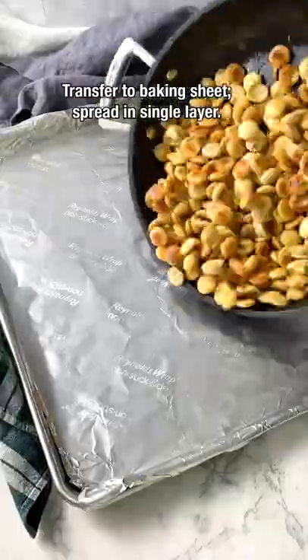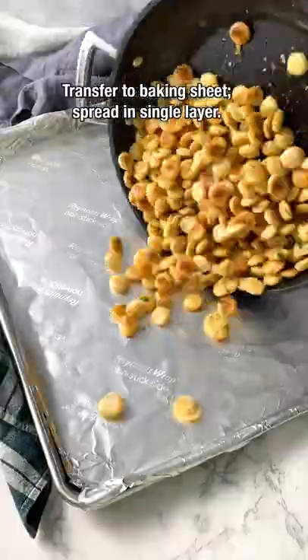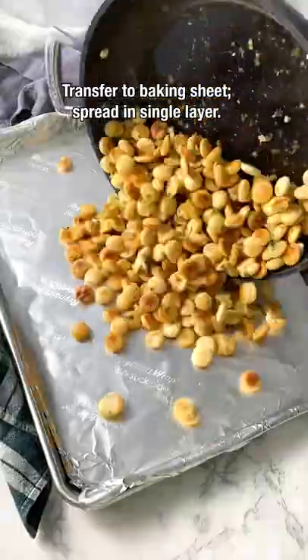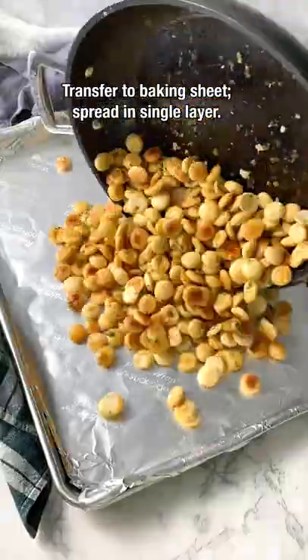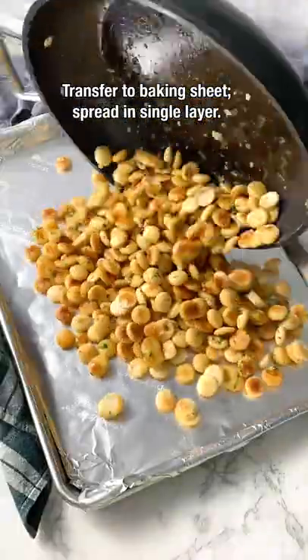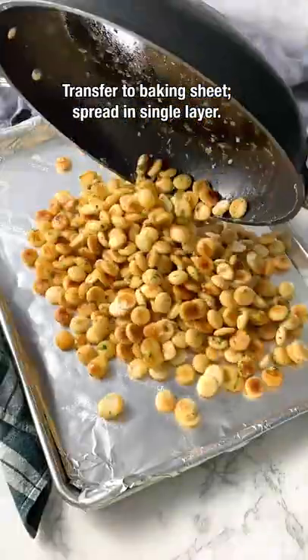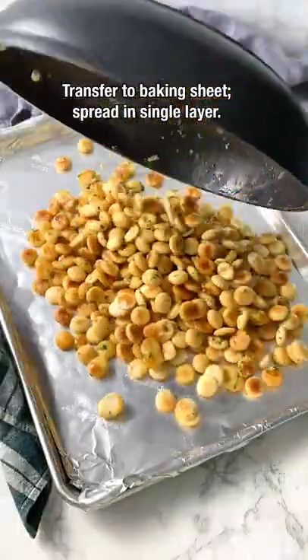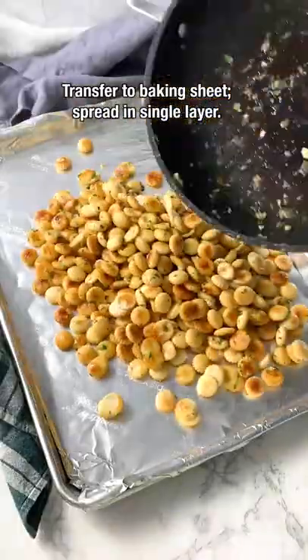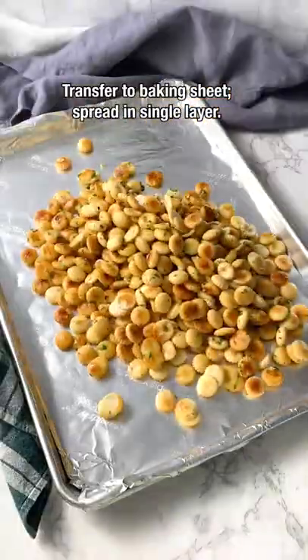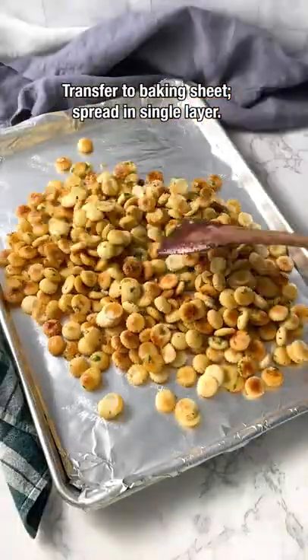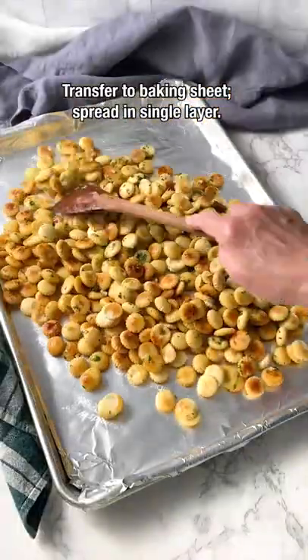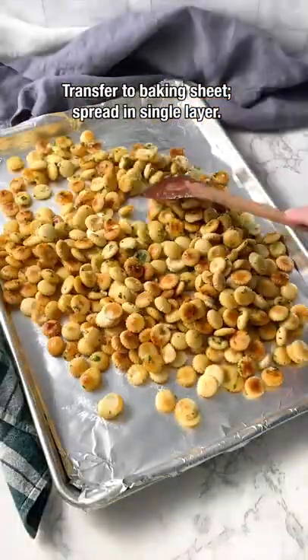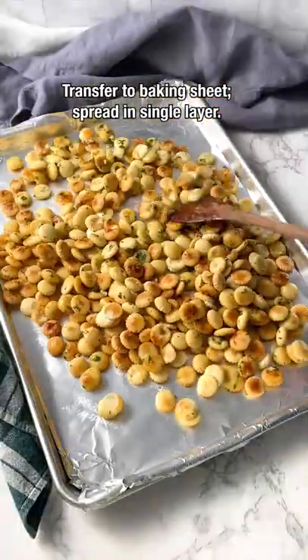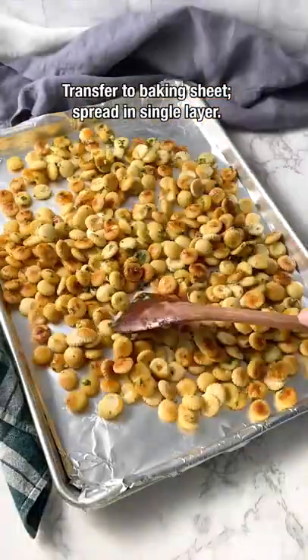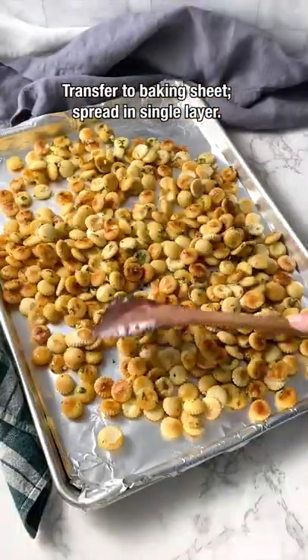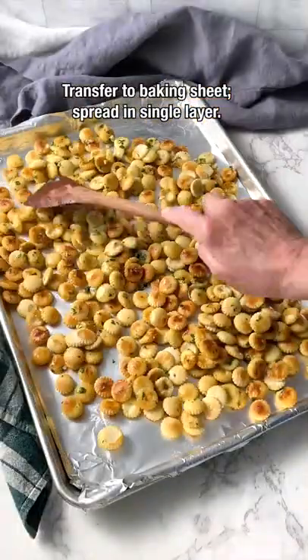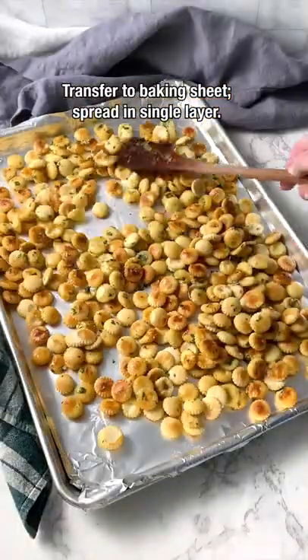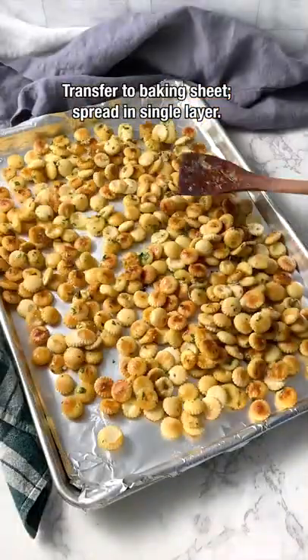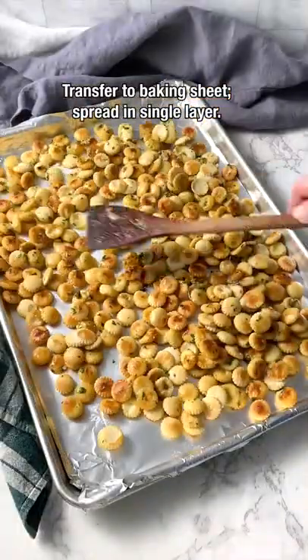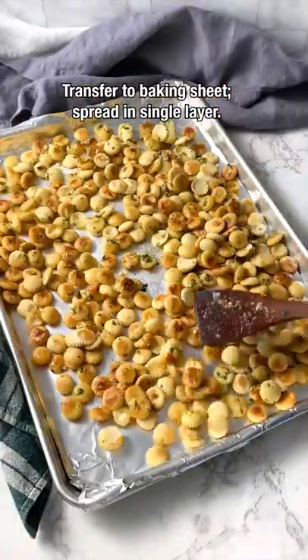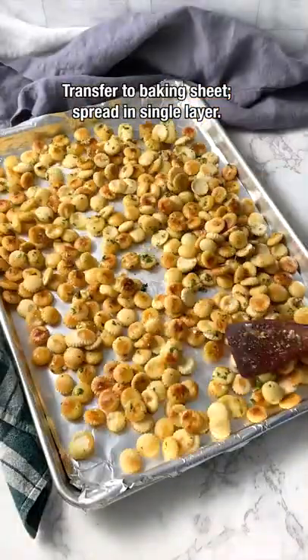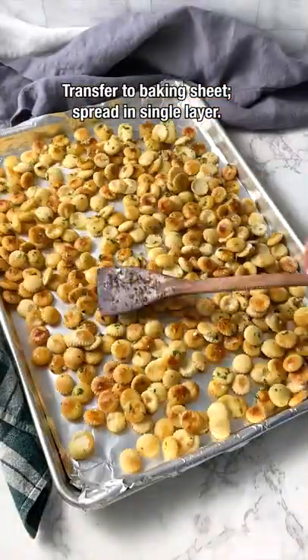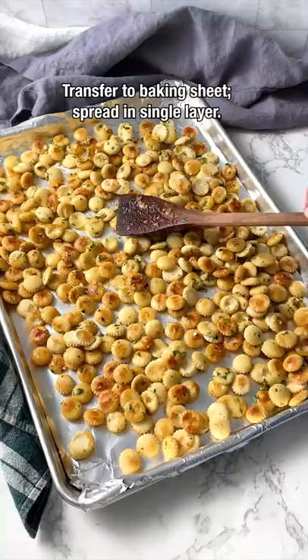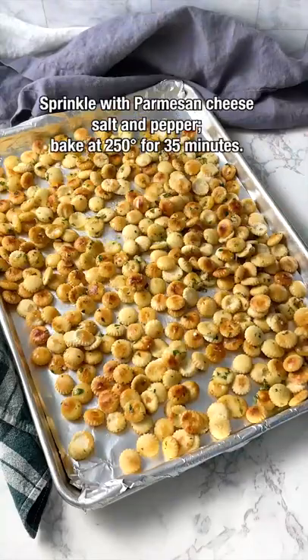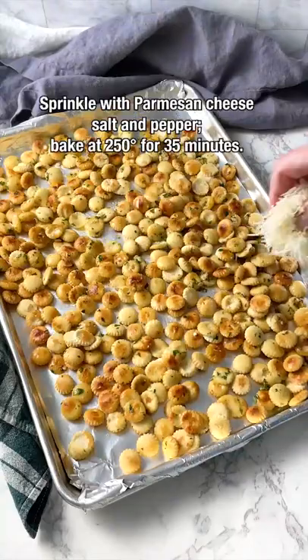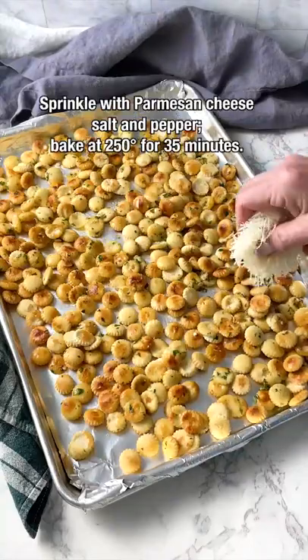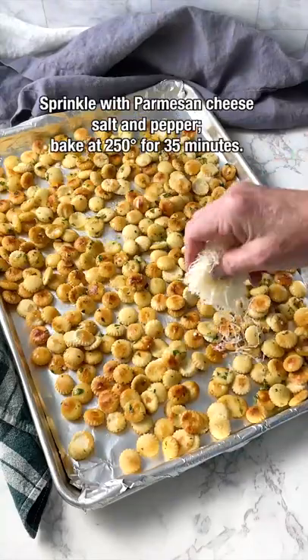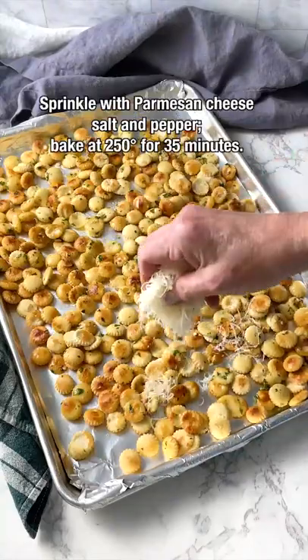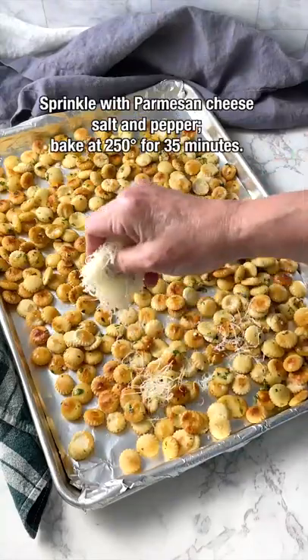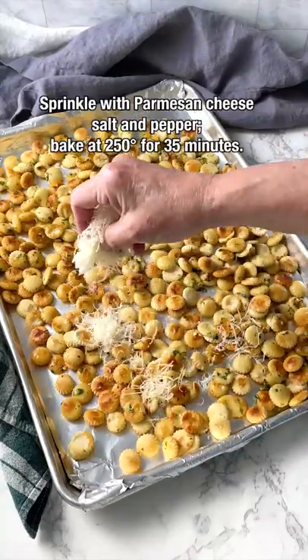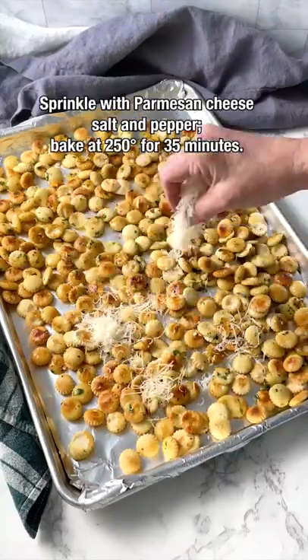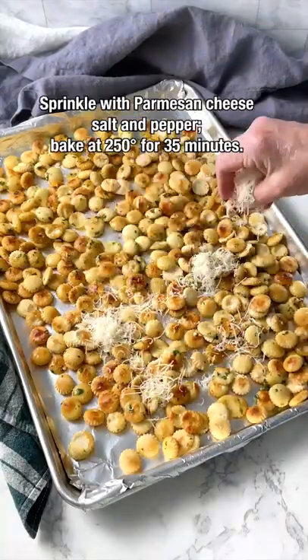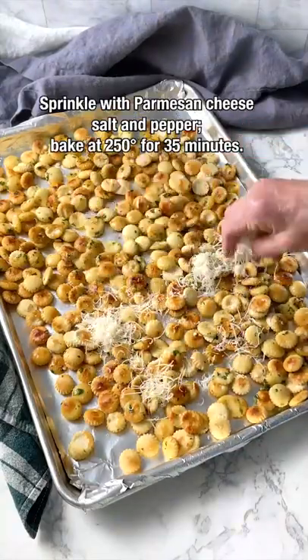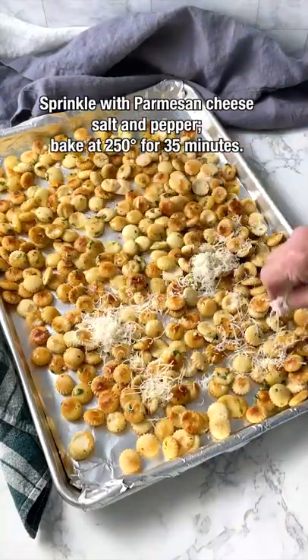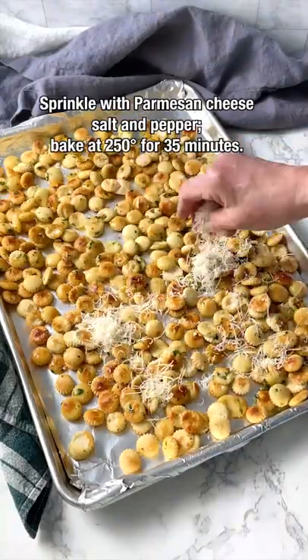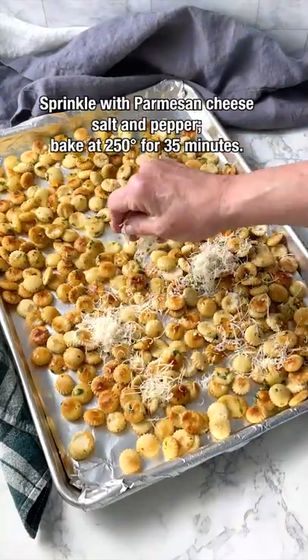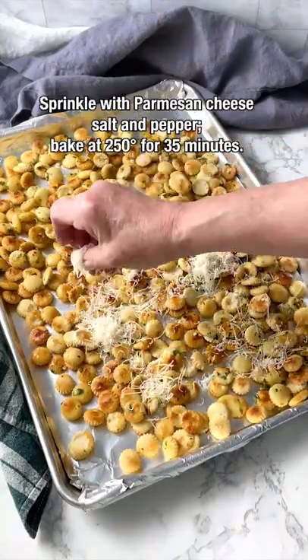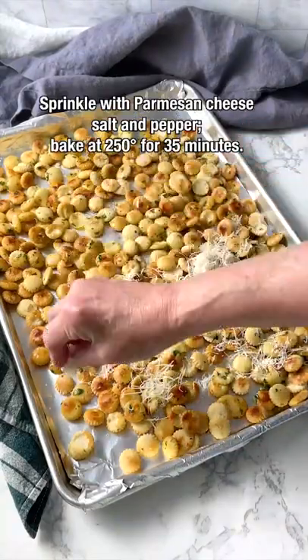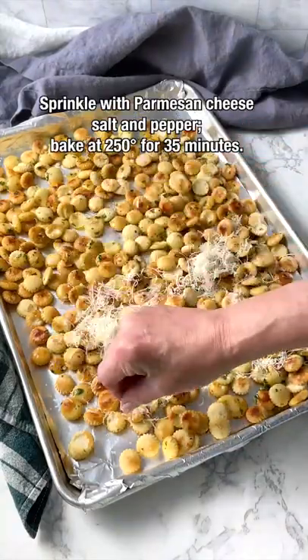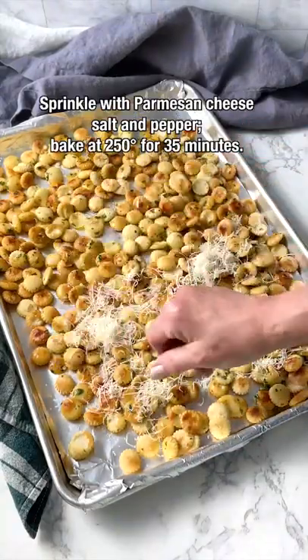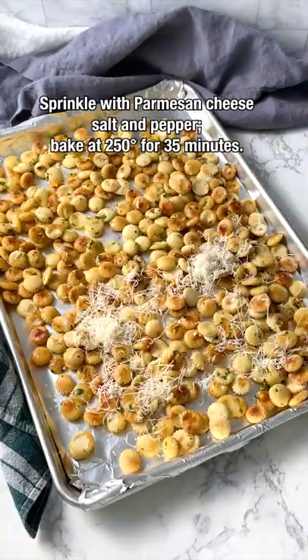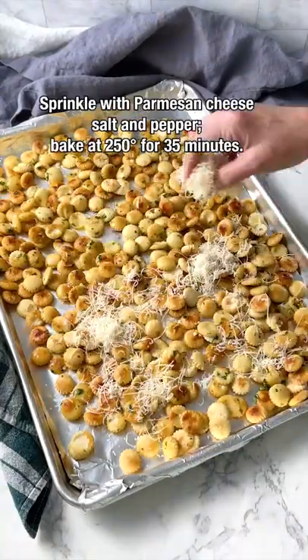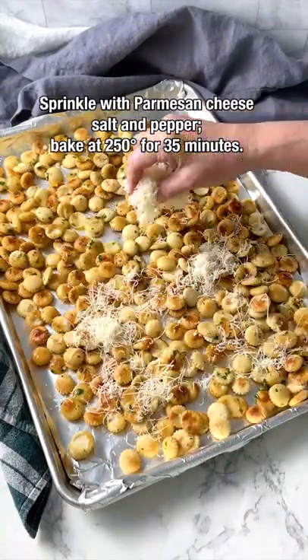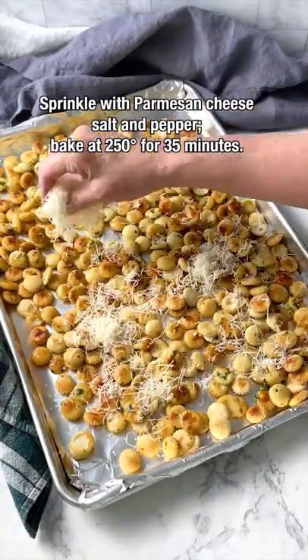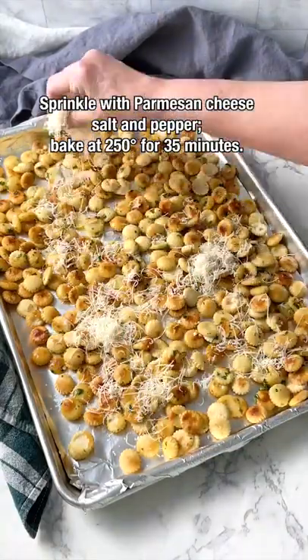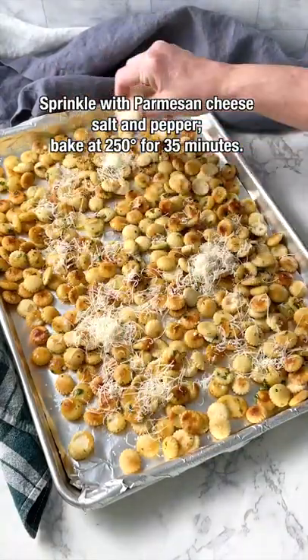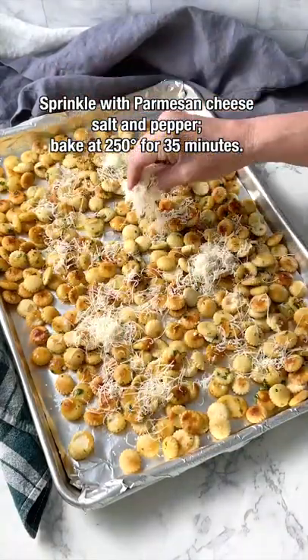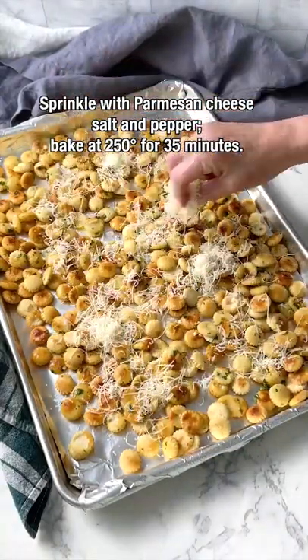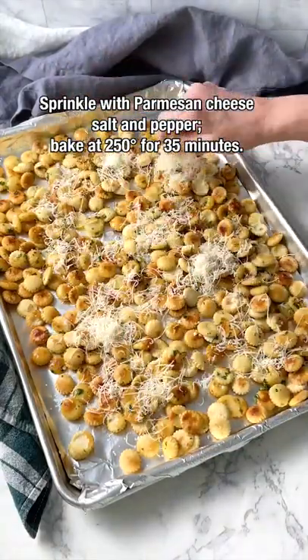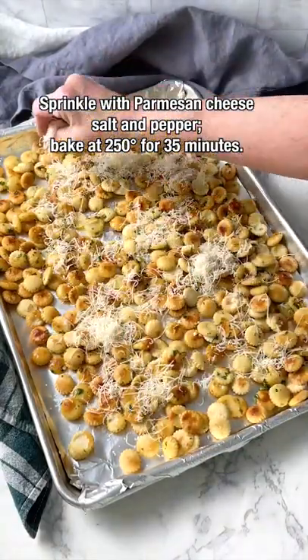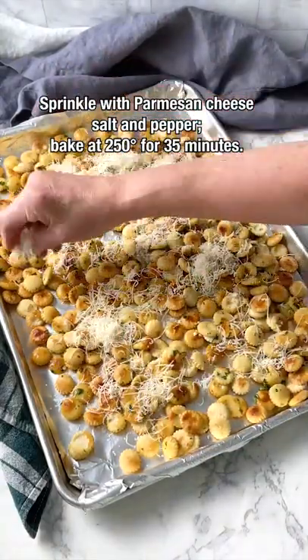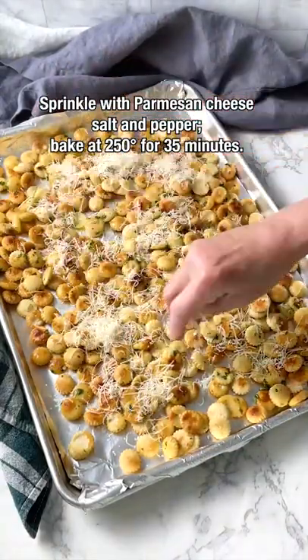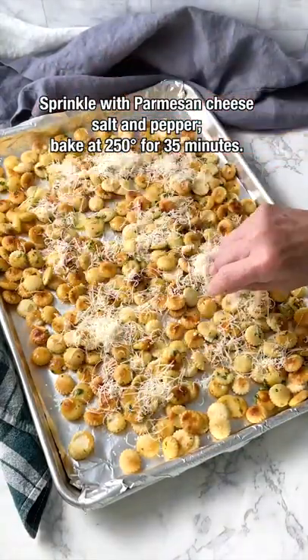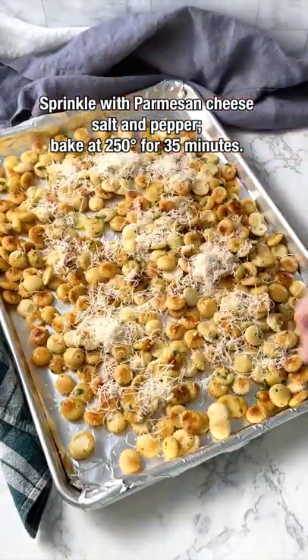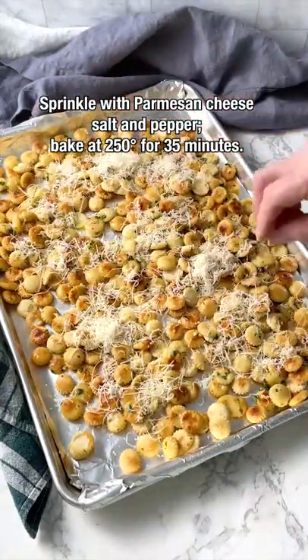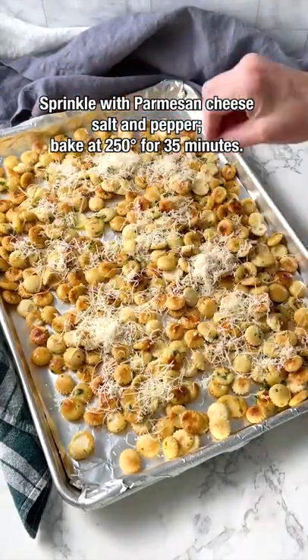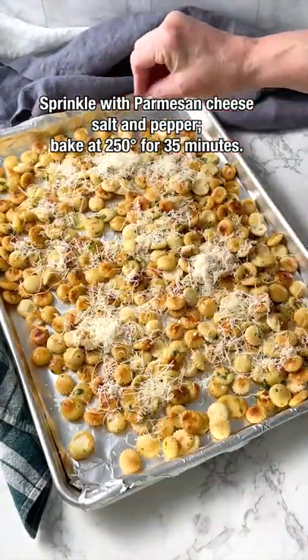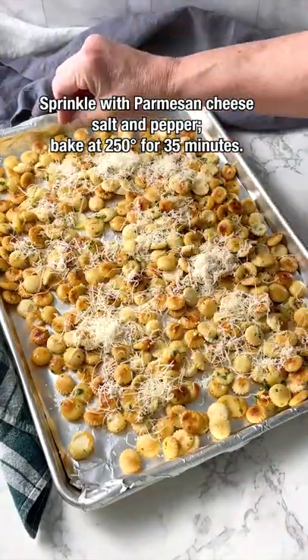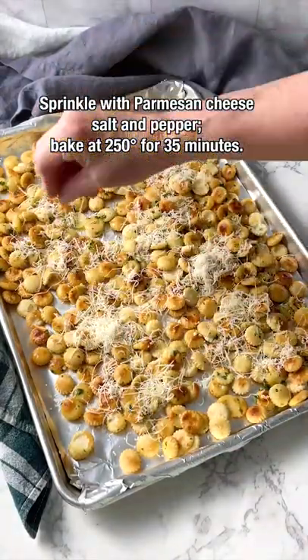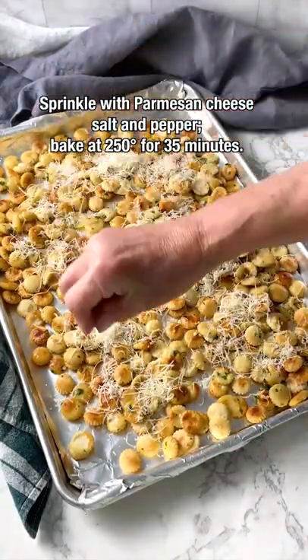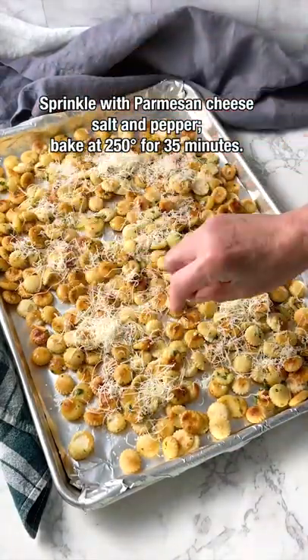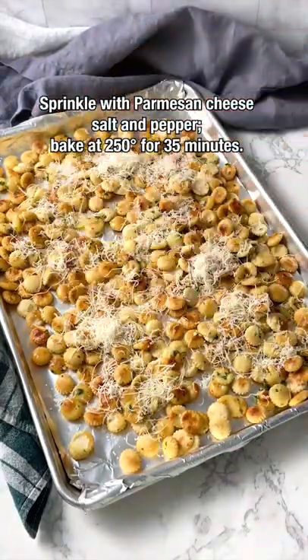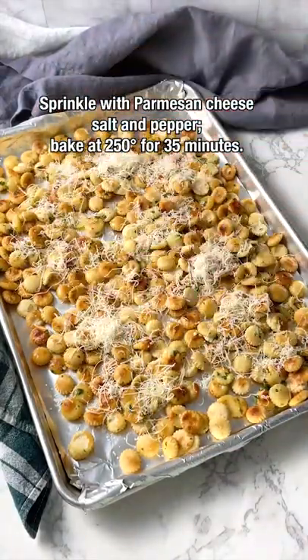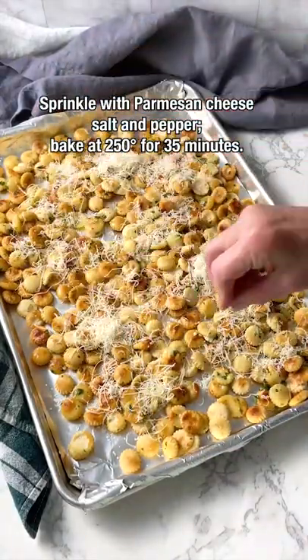Transfer to a baking sheet and spread in a single layer. Sprinkle with parmesan cheese, salt, and pepper, and bake at 250 for 35 minutes.